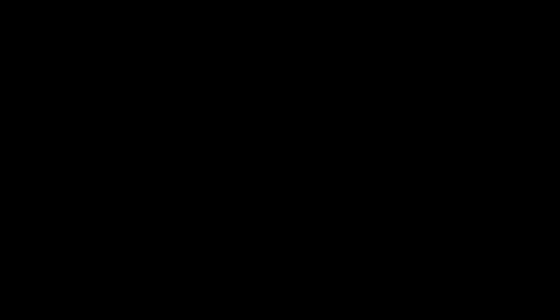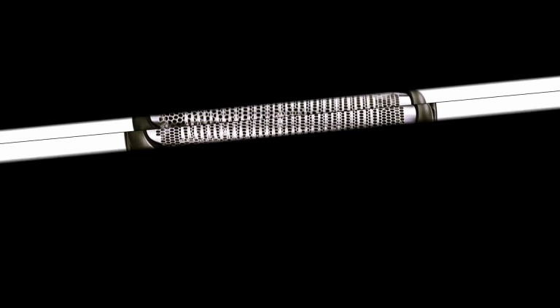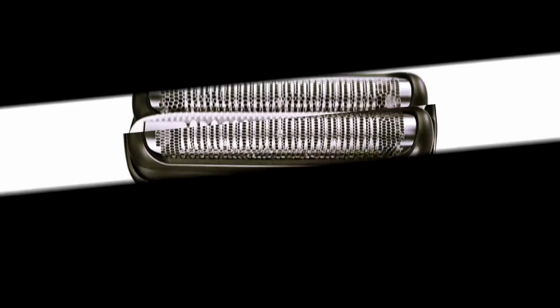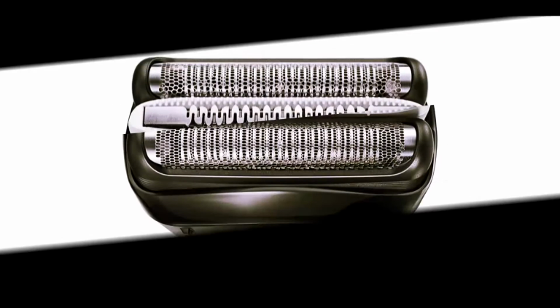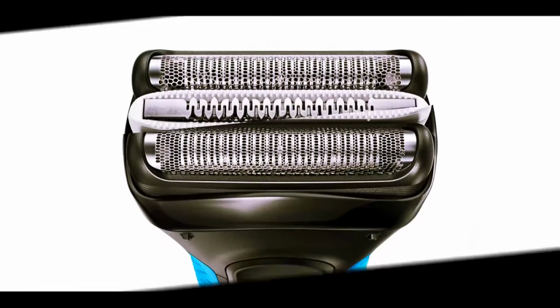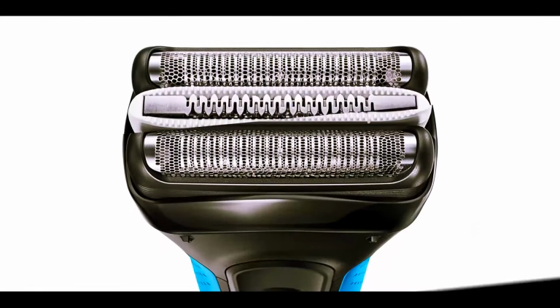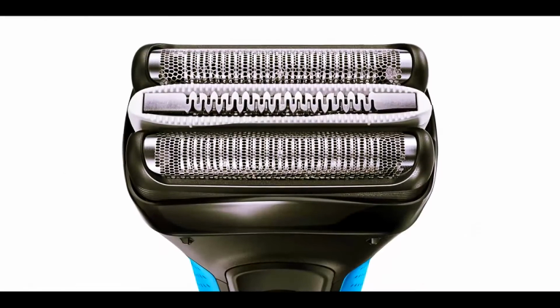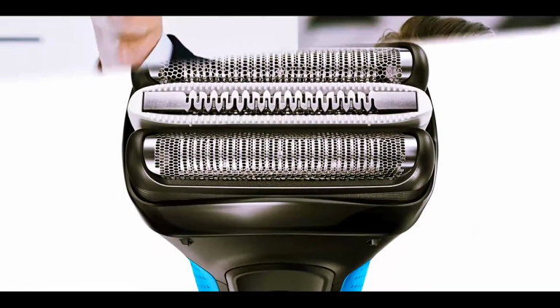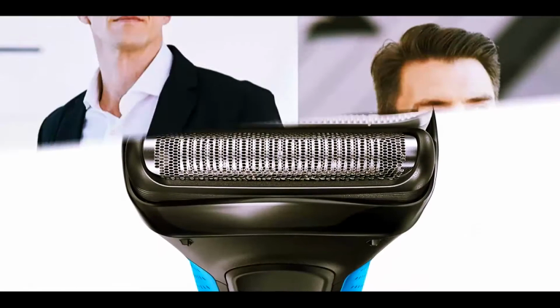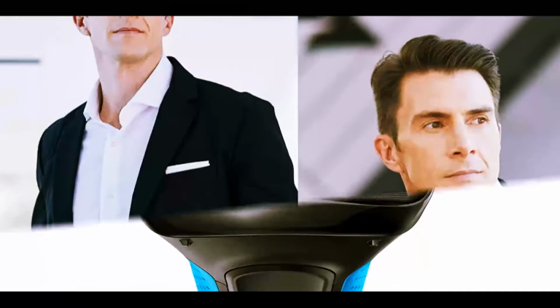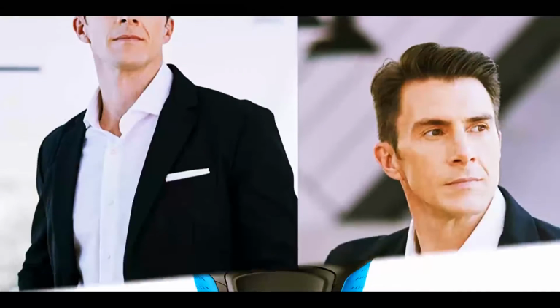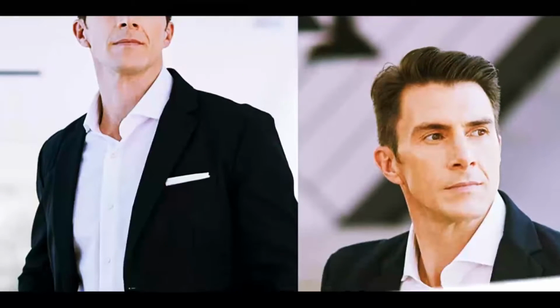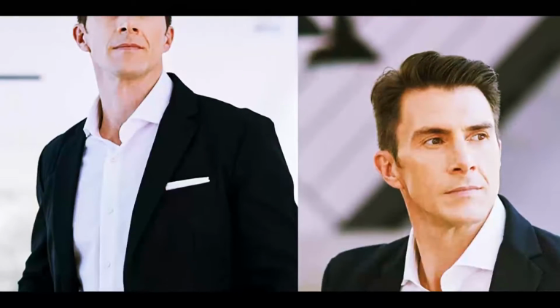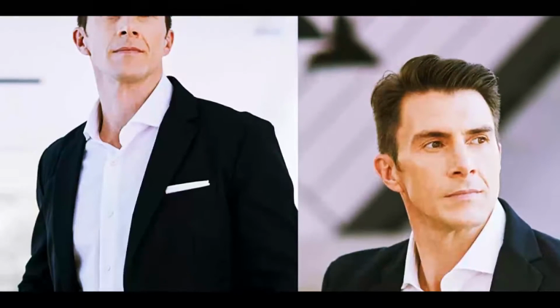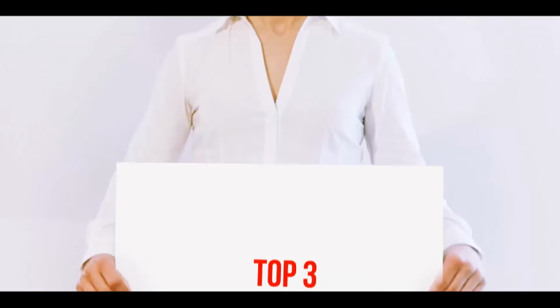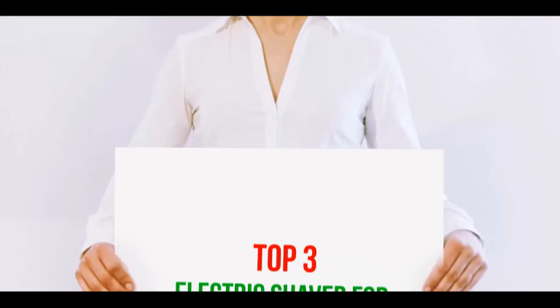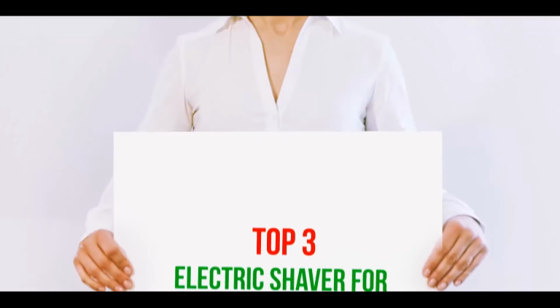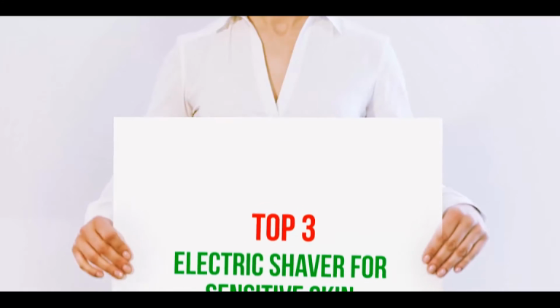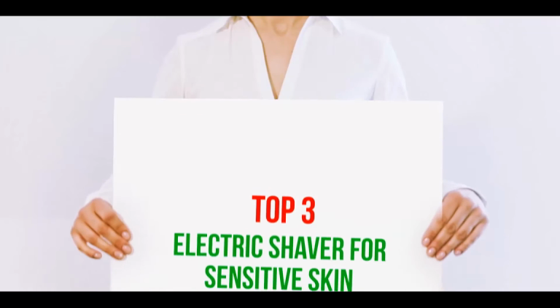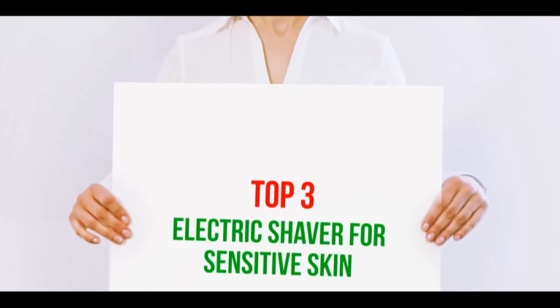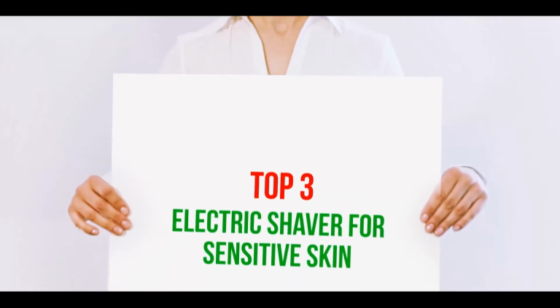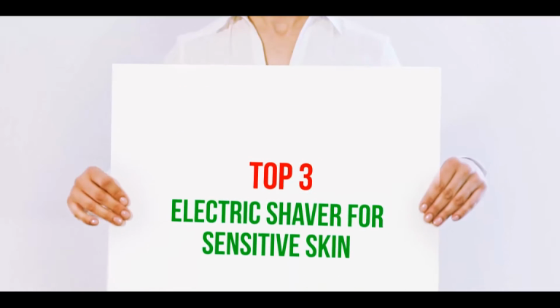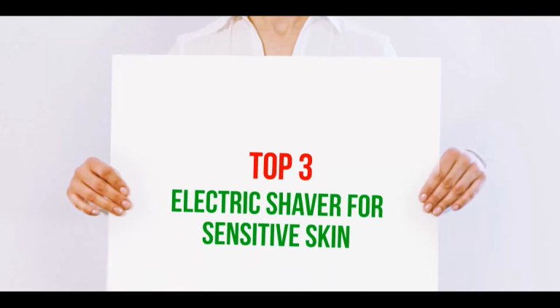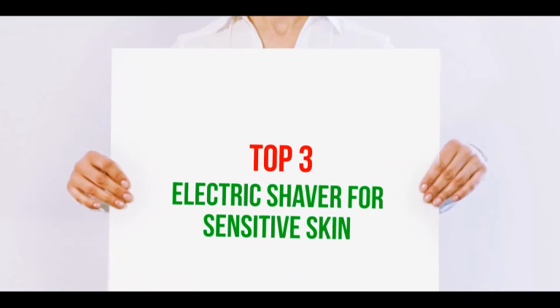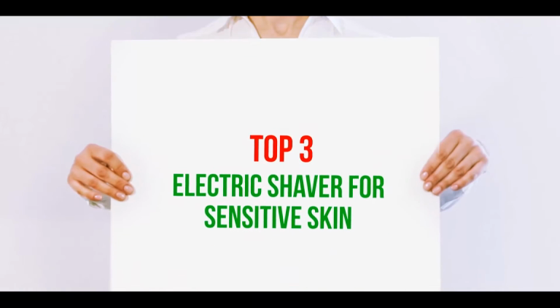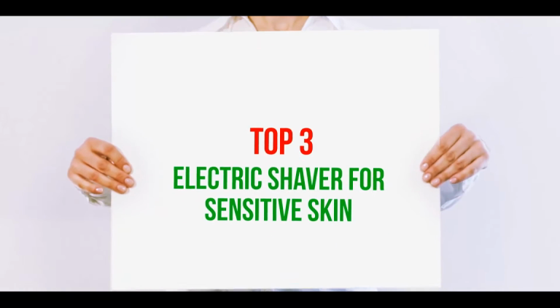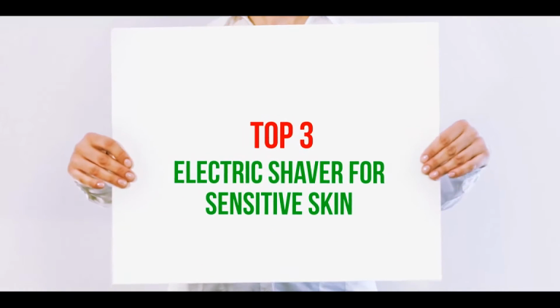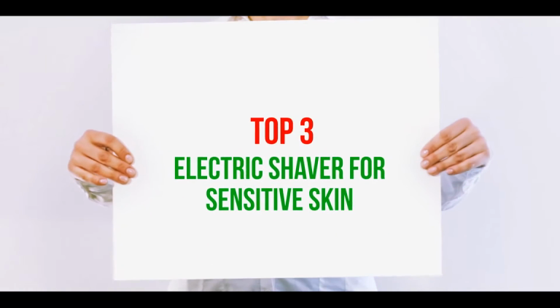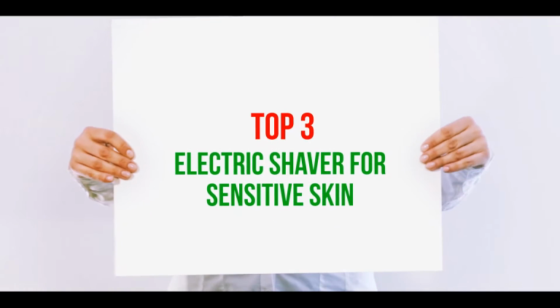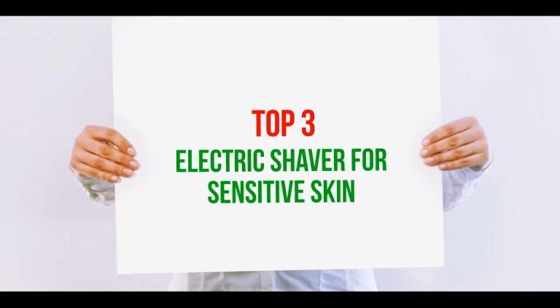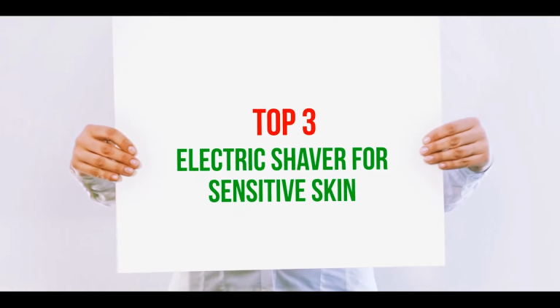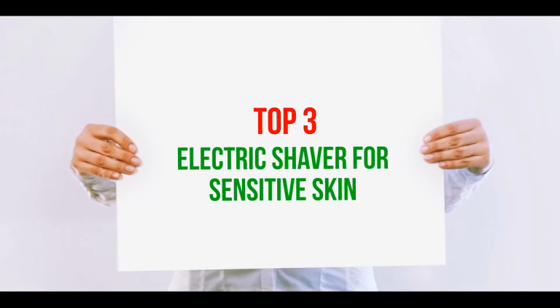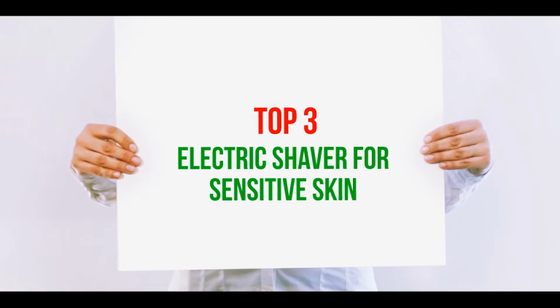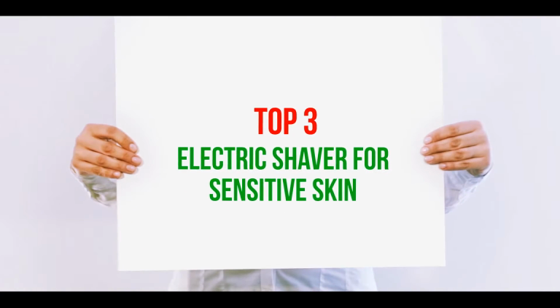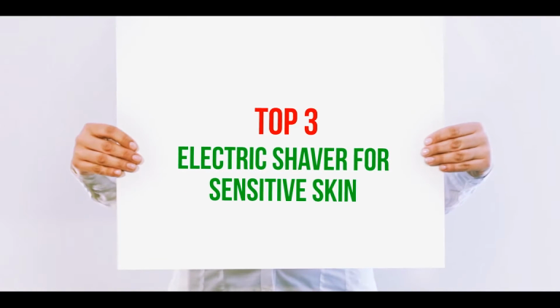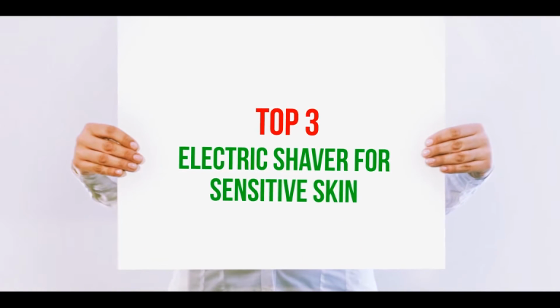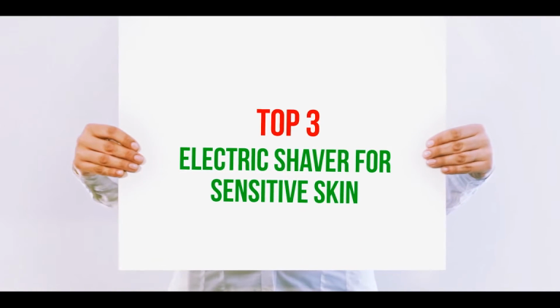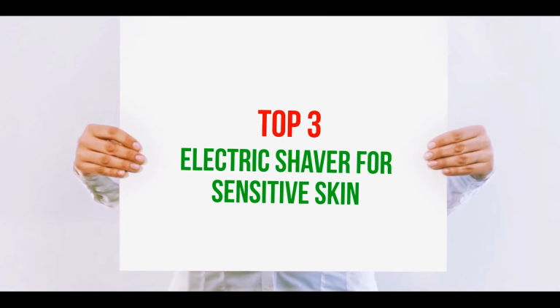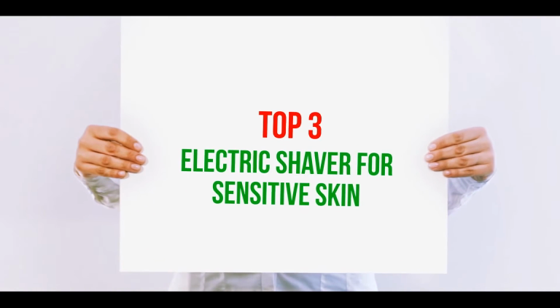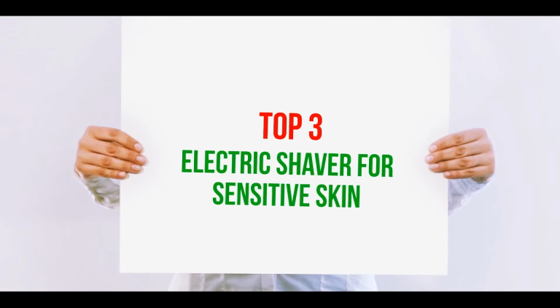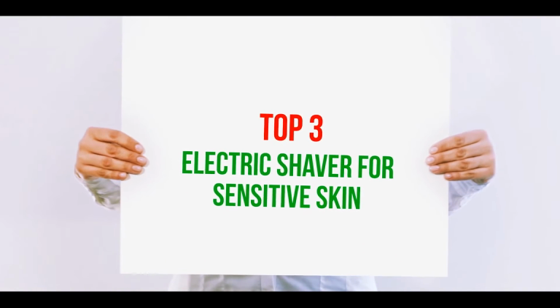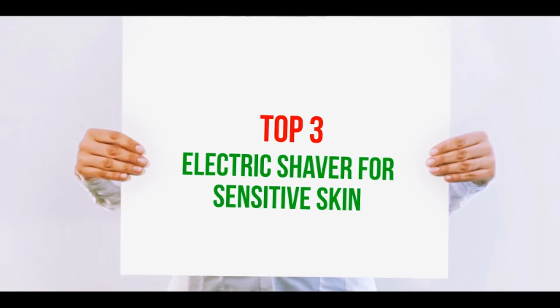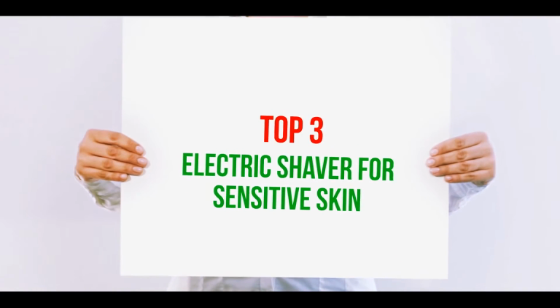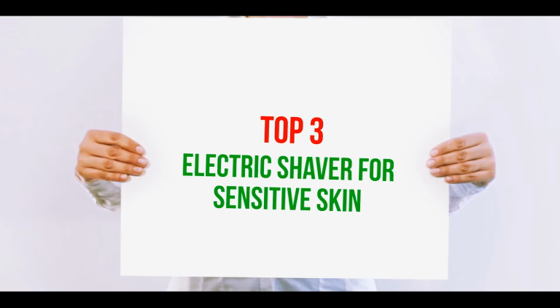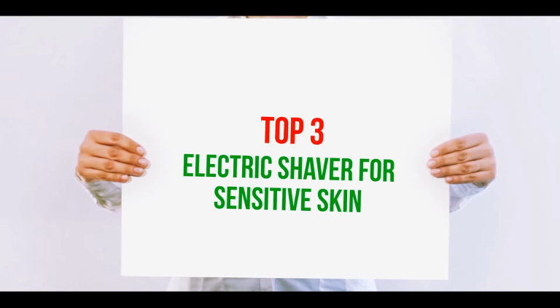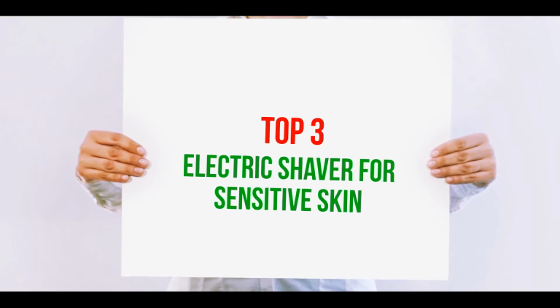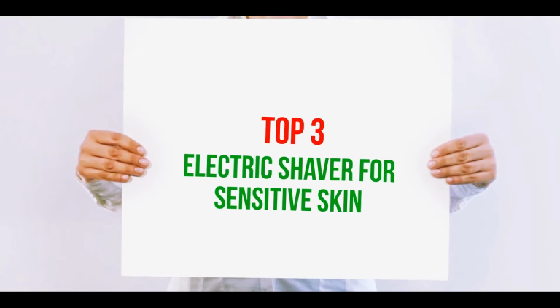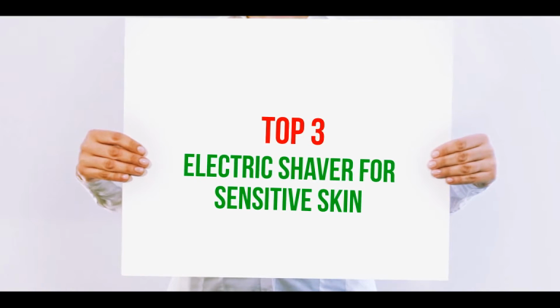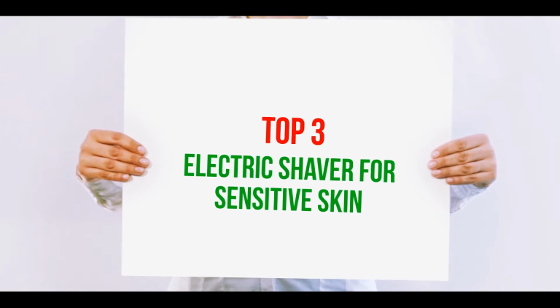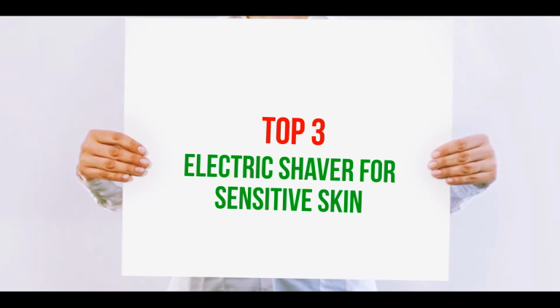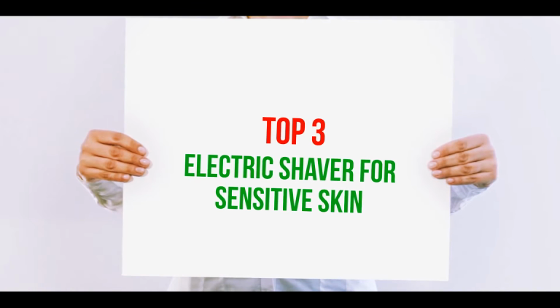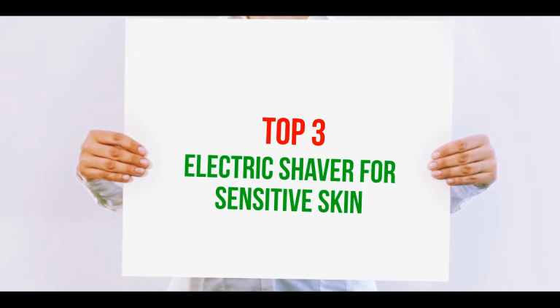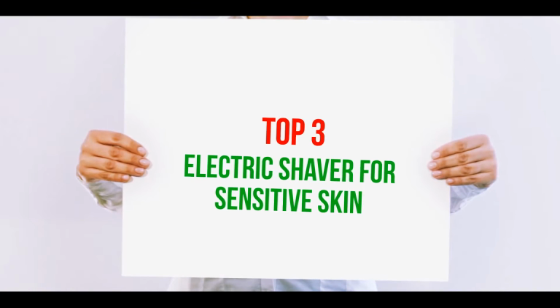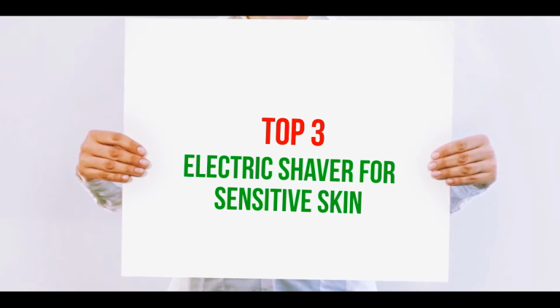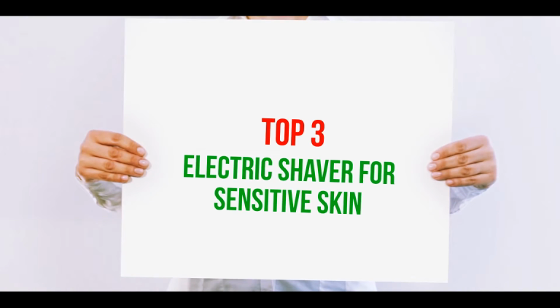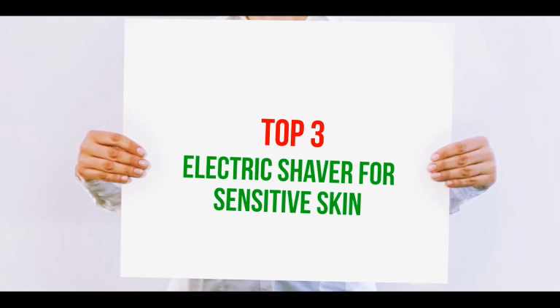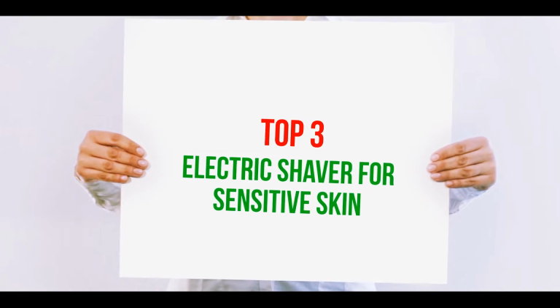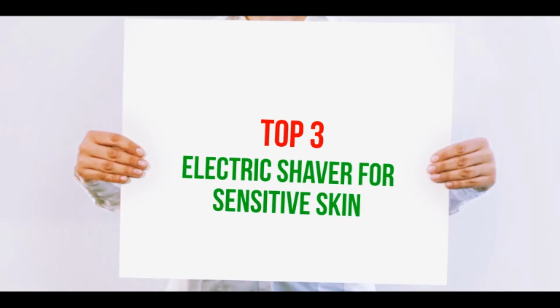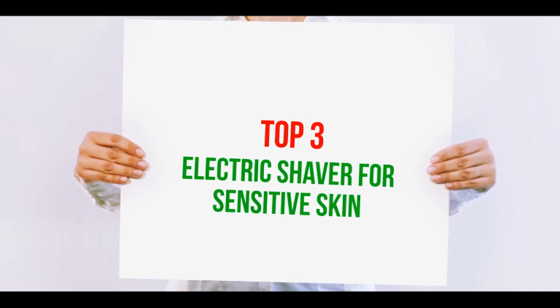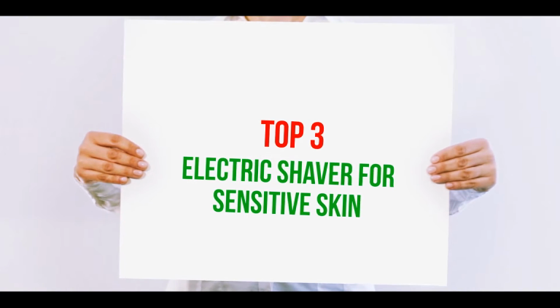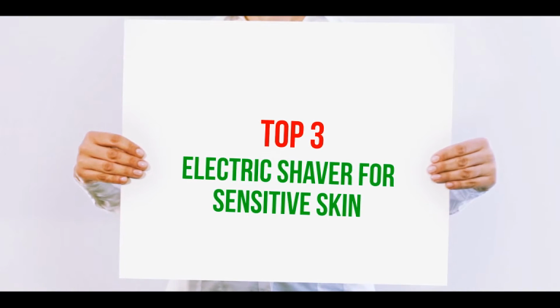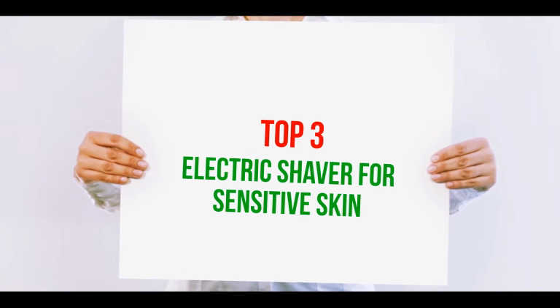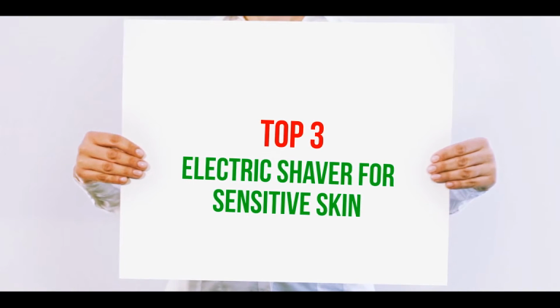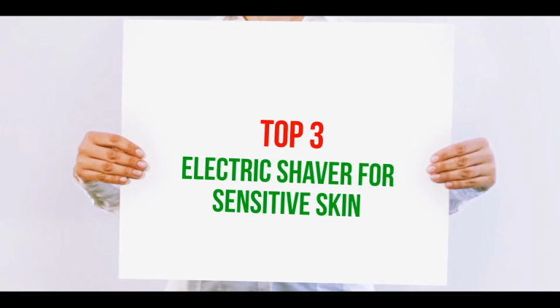Hi guys, welcome back to my channel. In today's video, we're gonna check out the top three best electric shavers for sensitive skin.